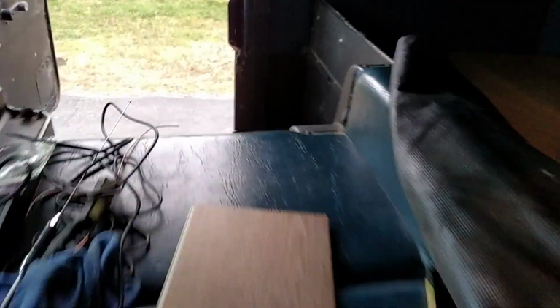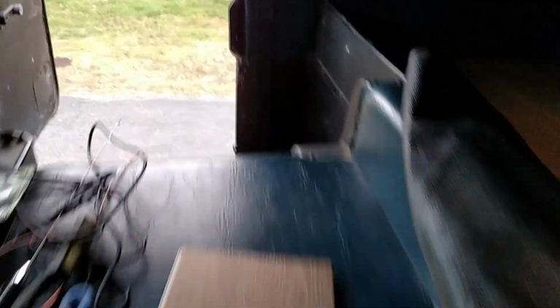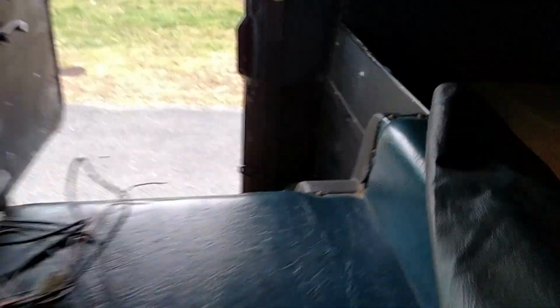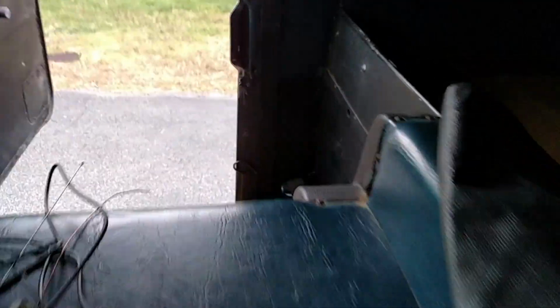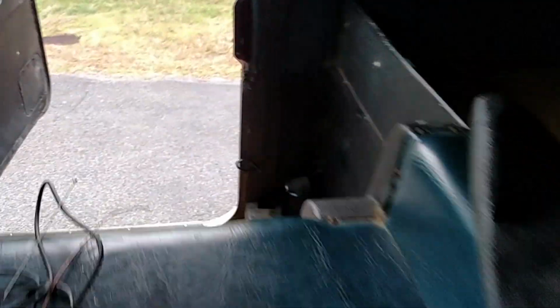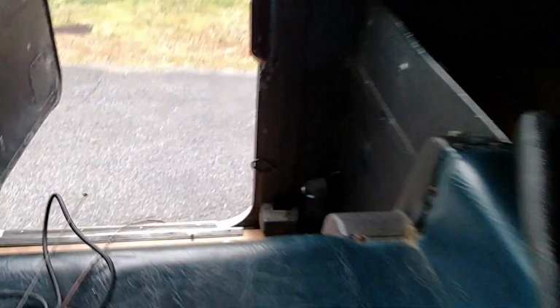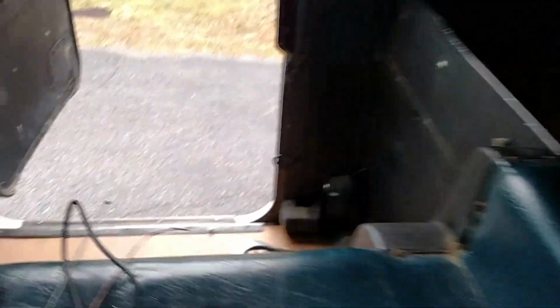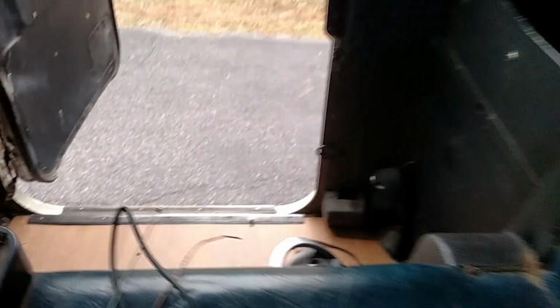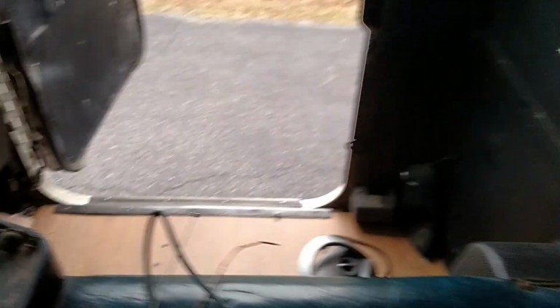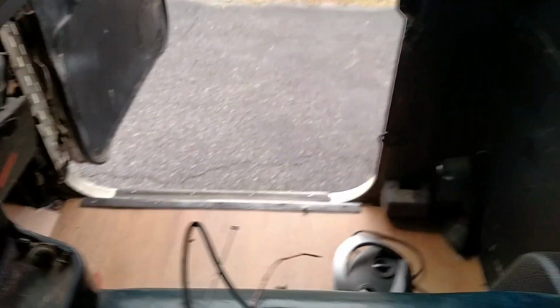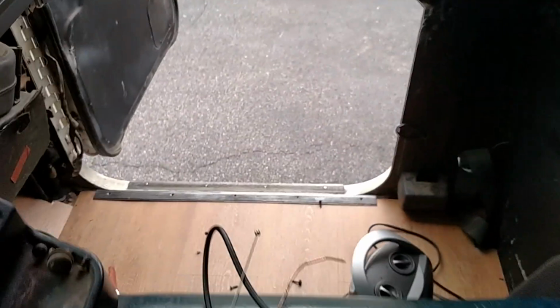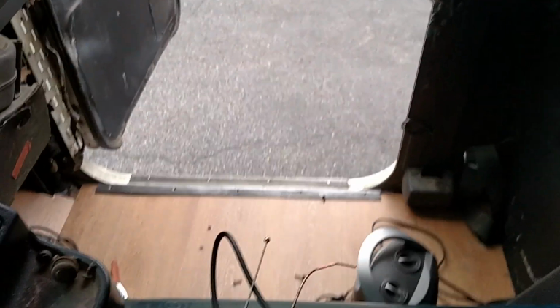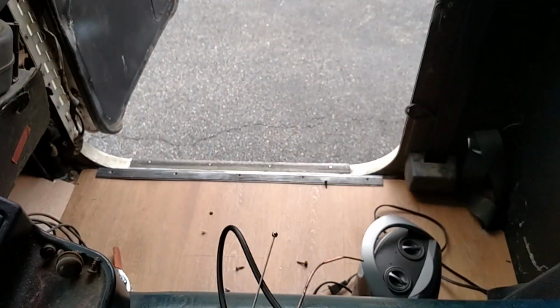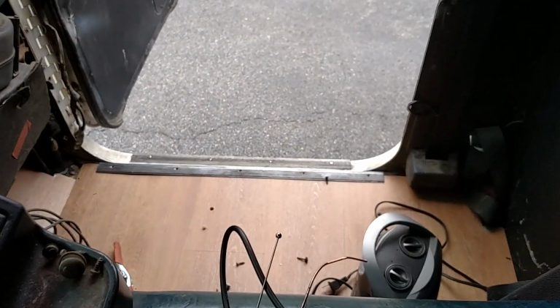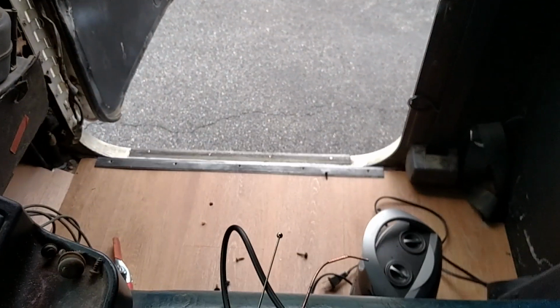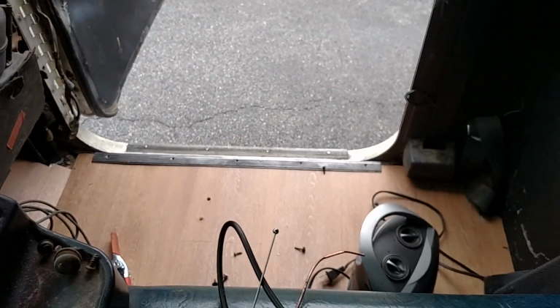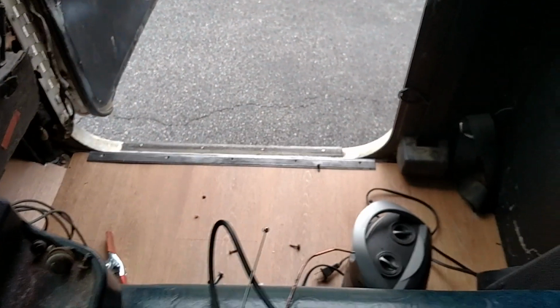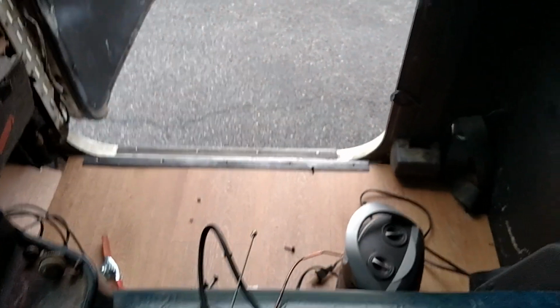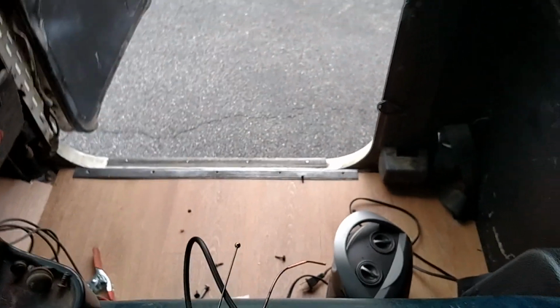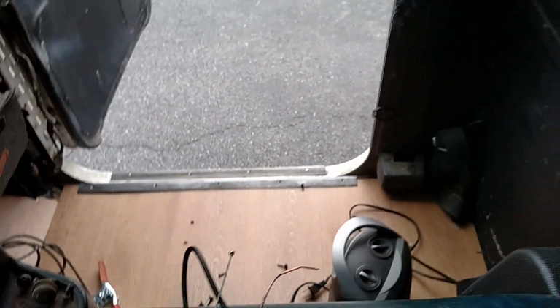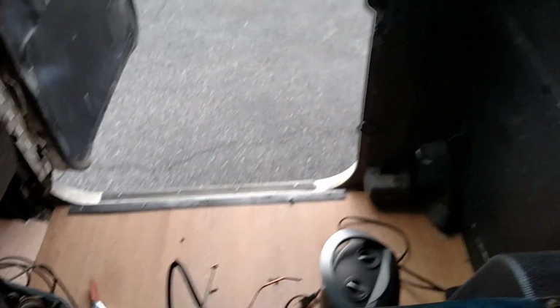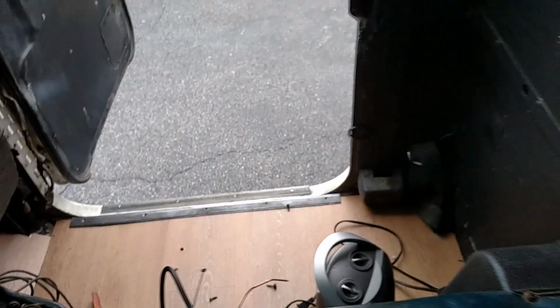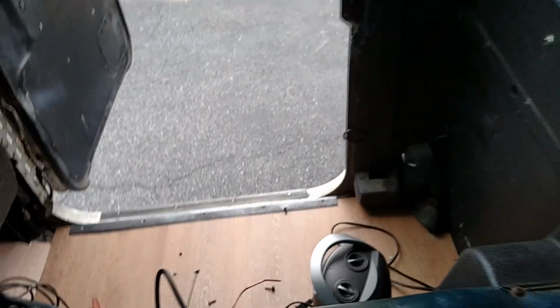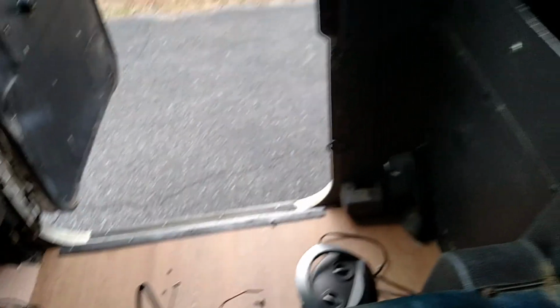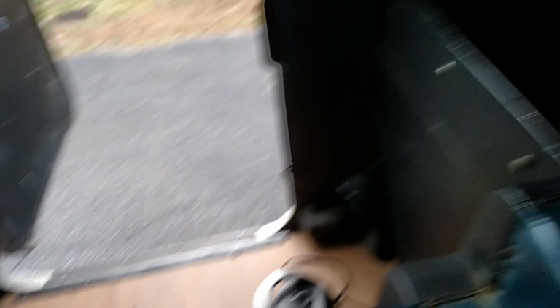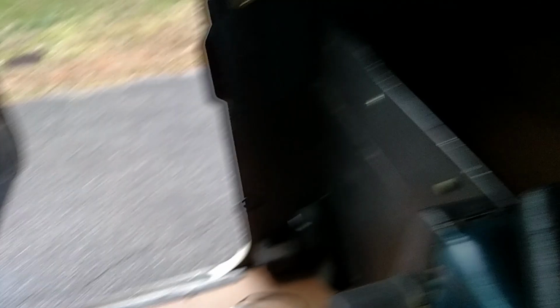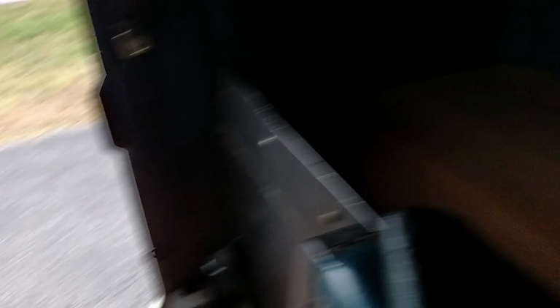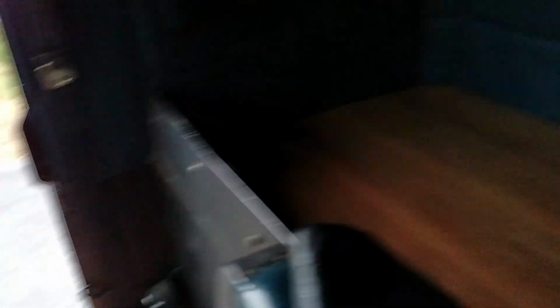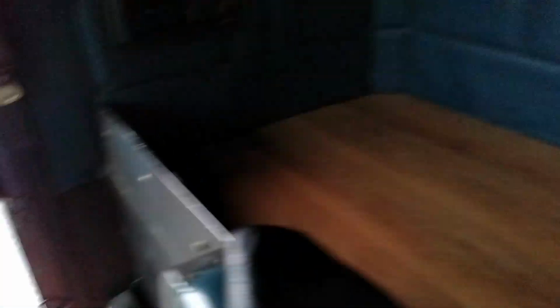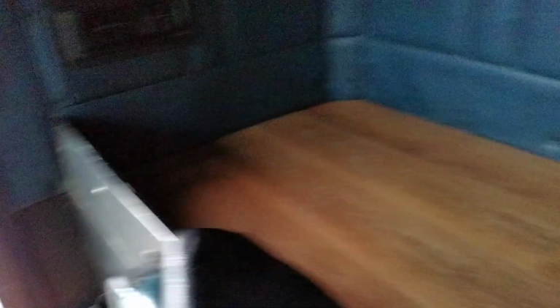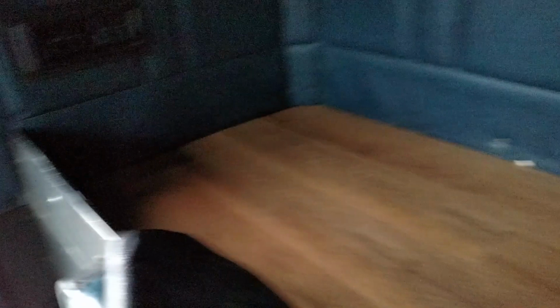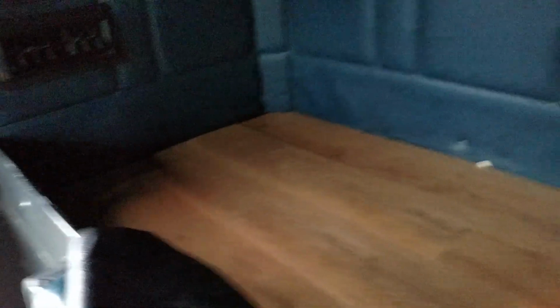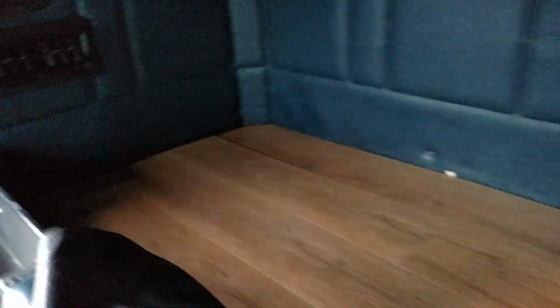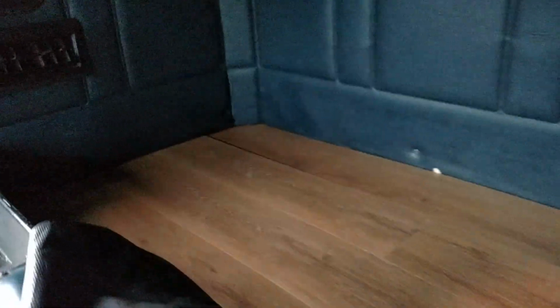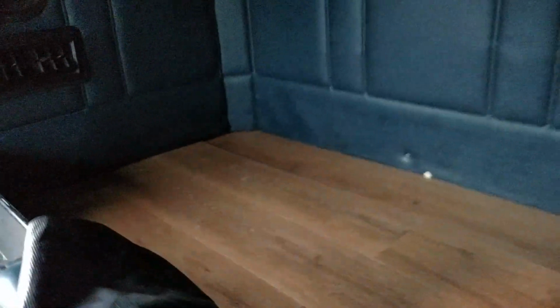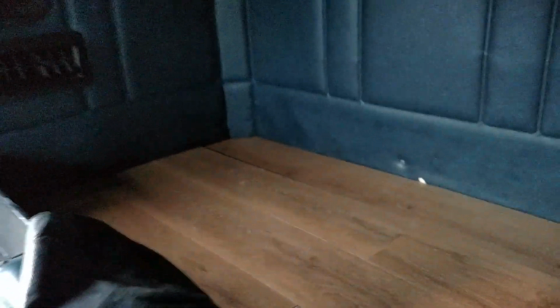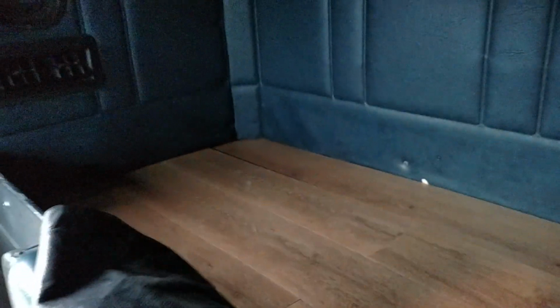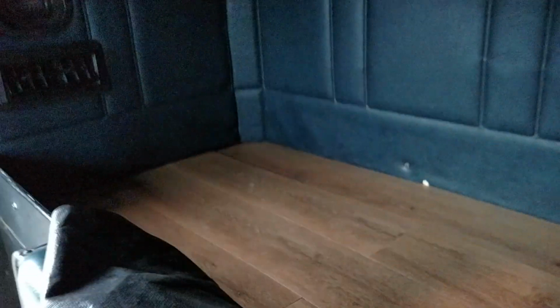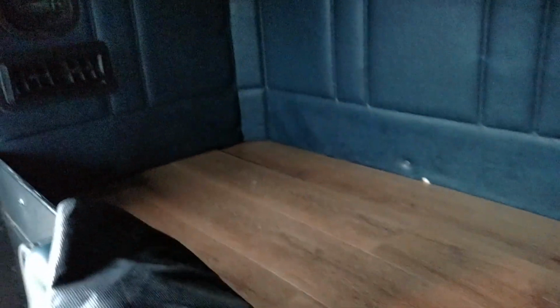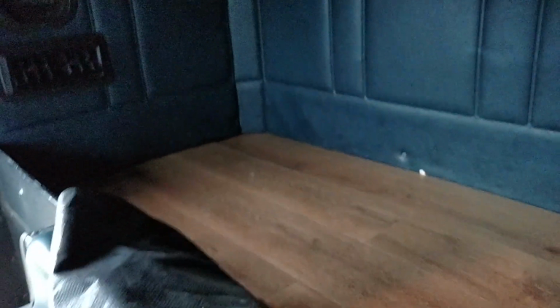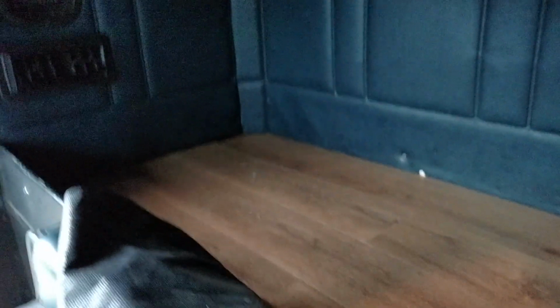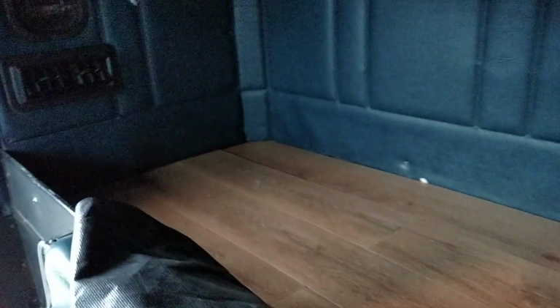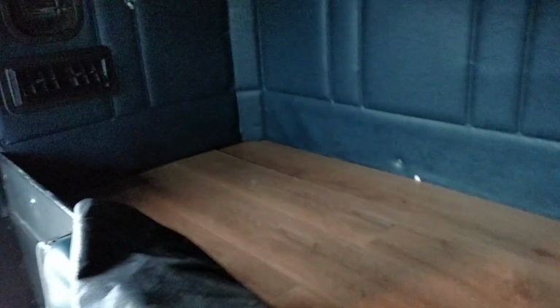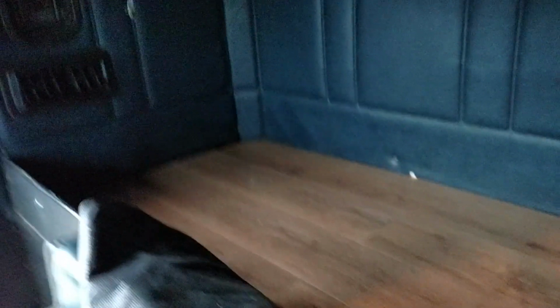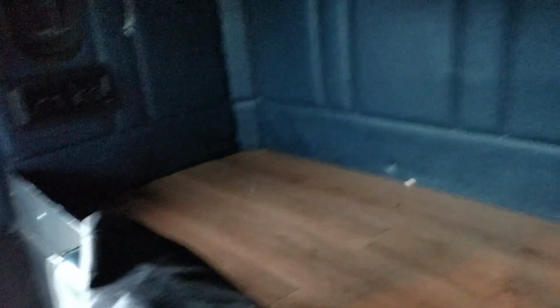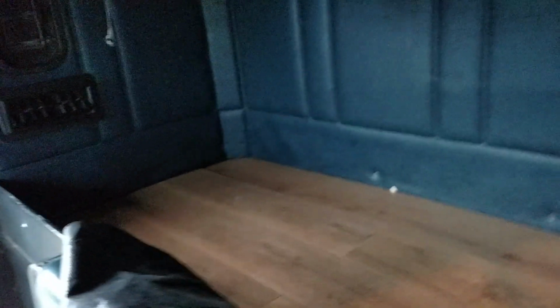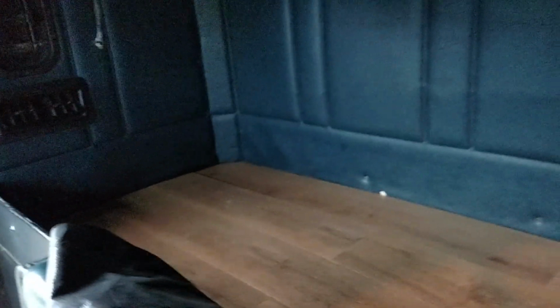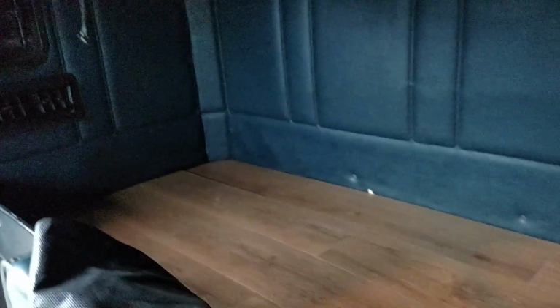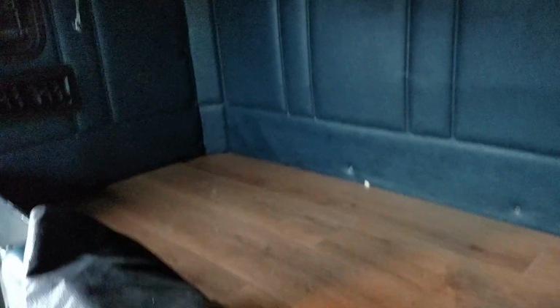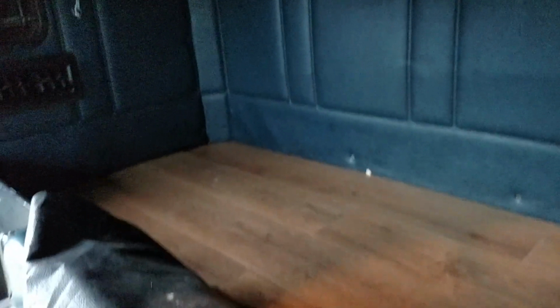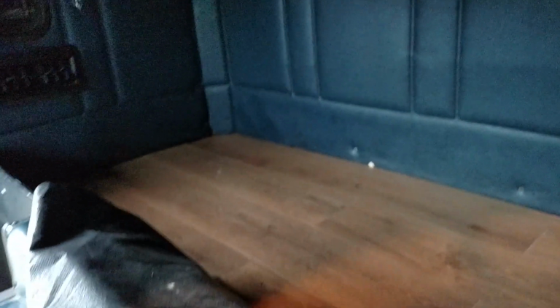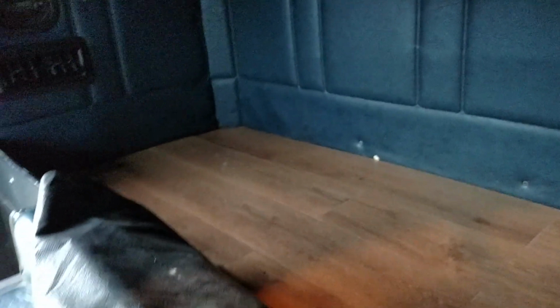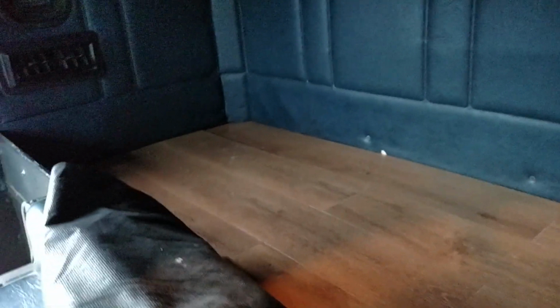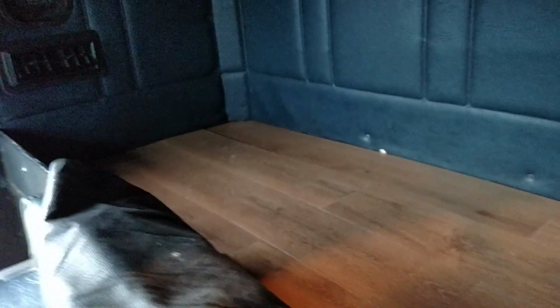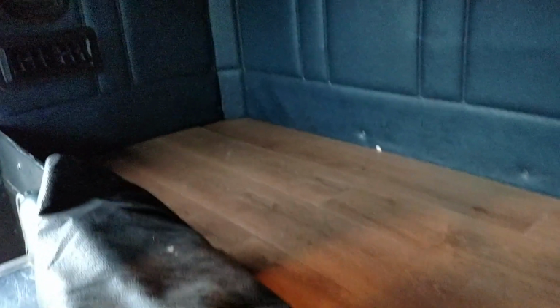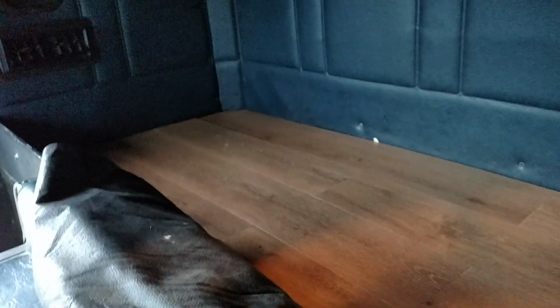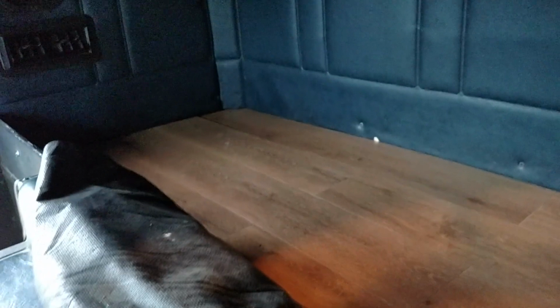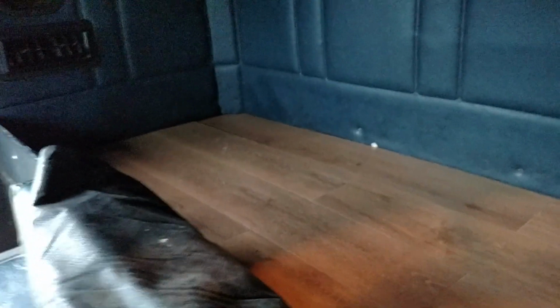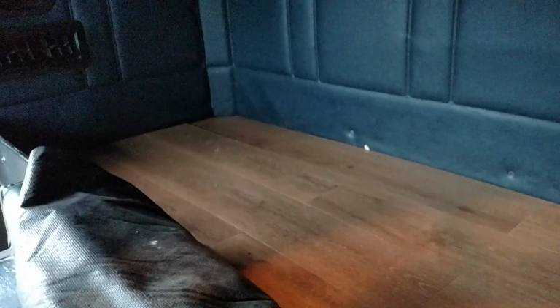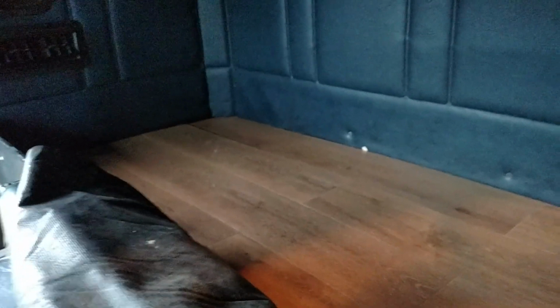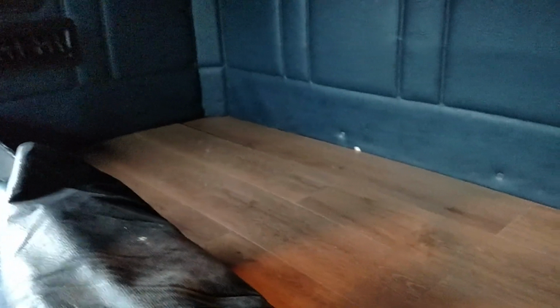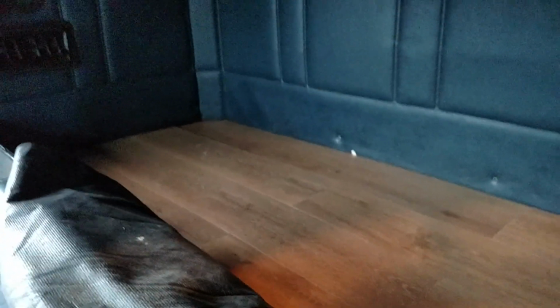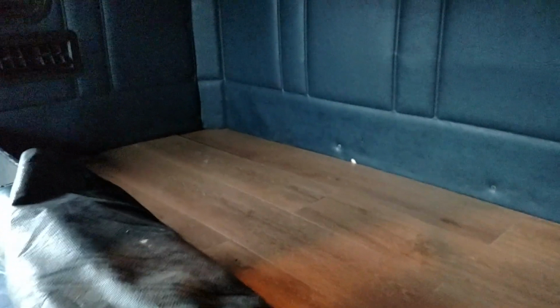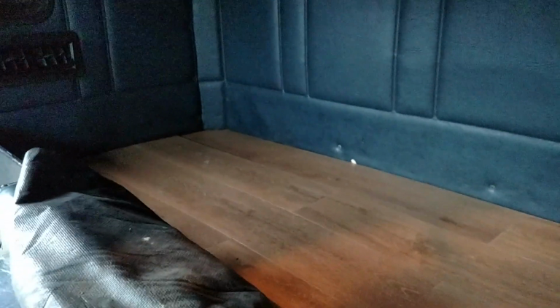The other side is done too. So we are just about done with flooring in here. Move on to some other things like some lighting. I'll talk to y'all later.